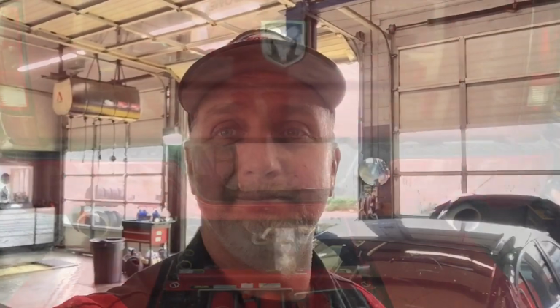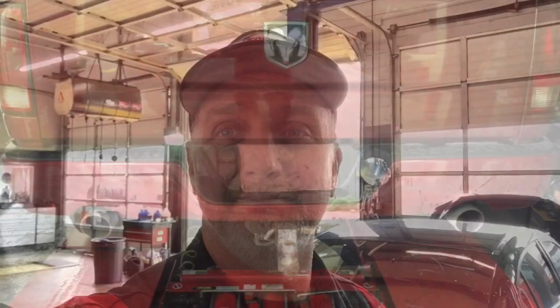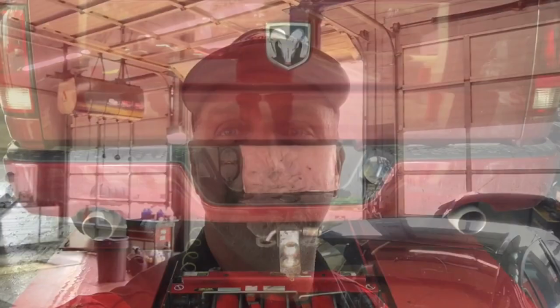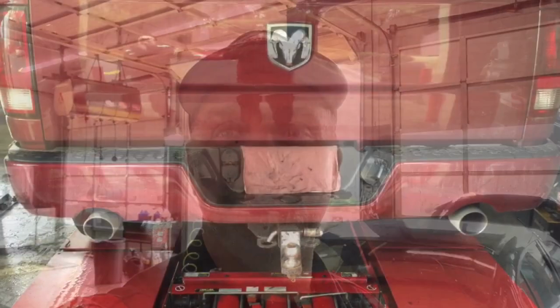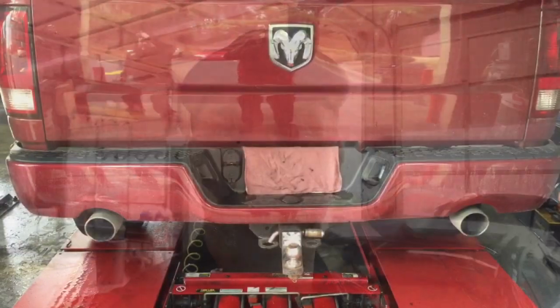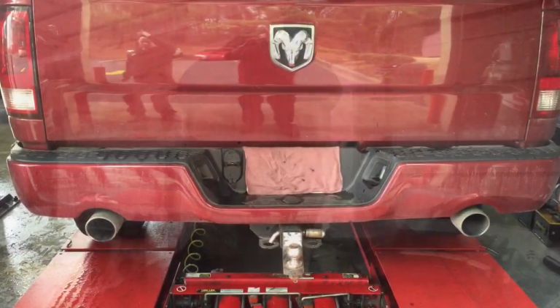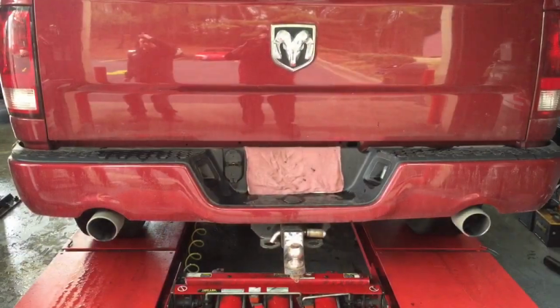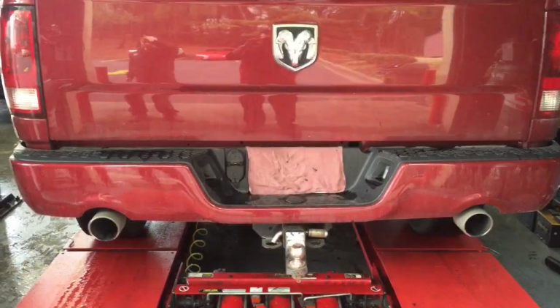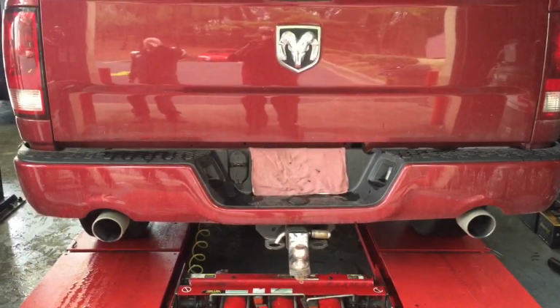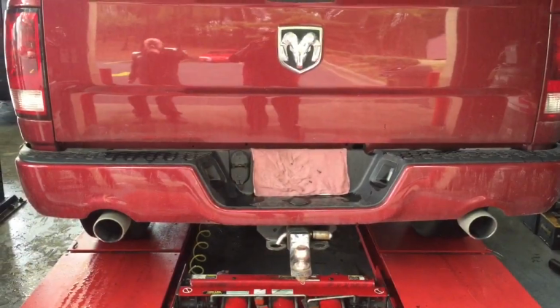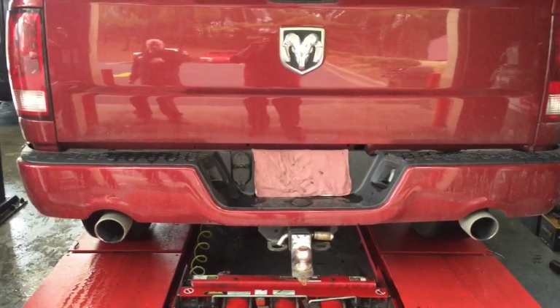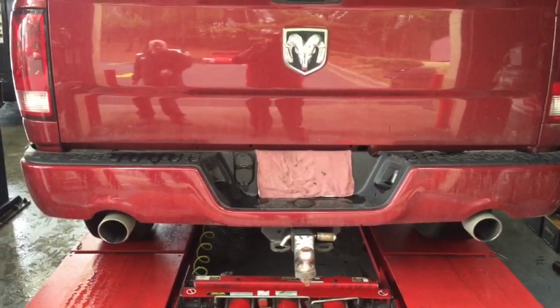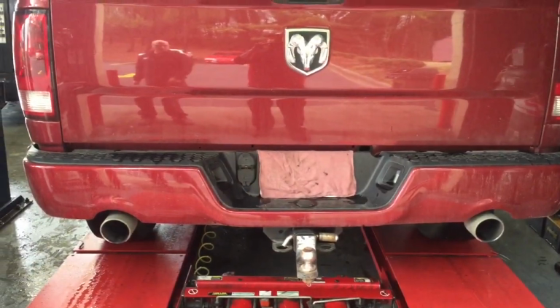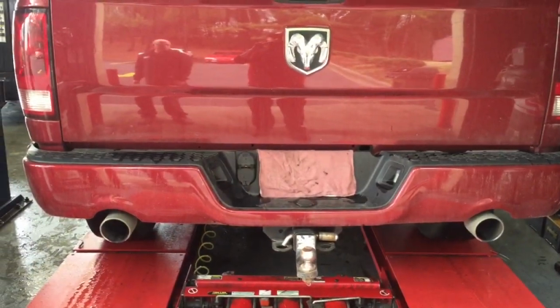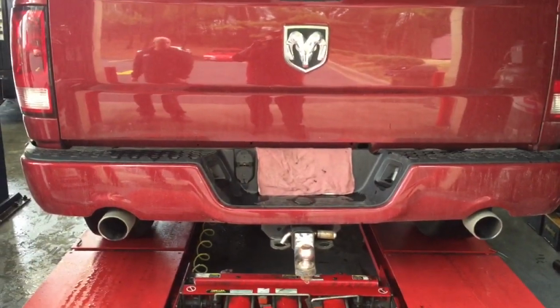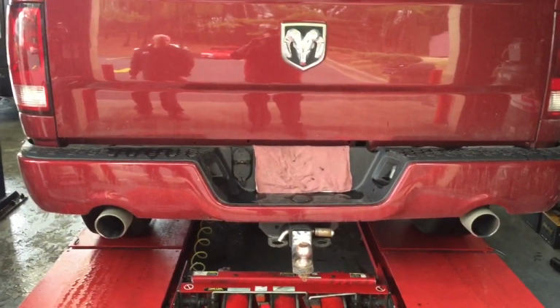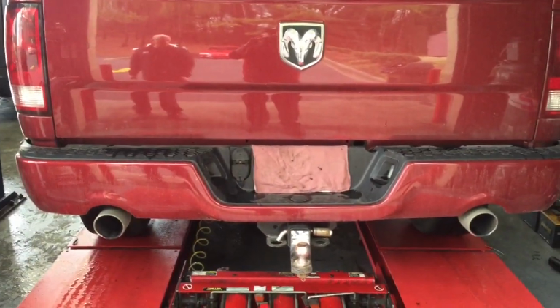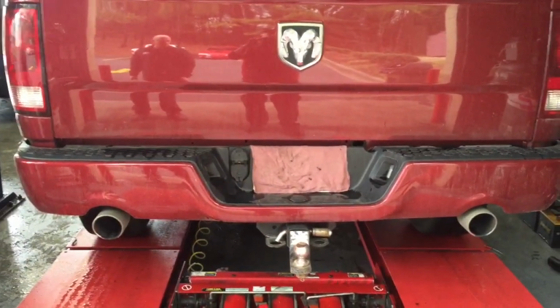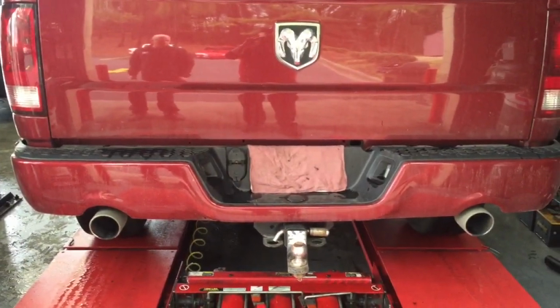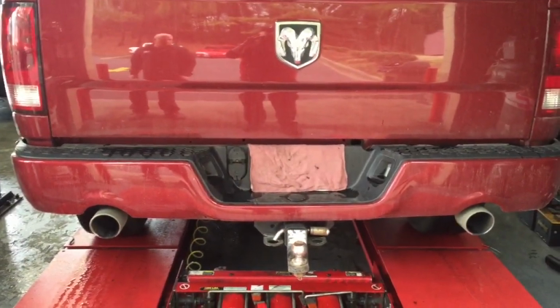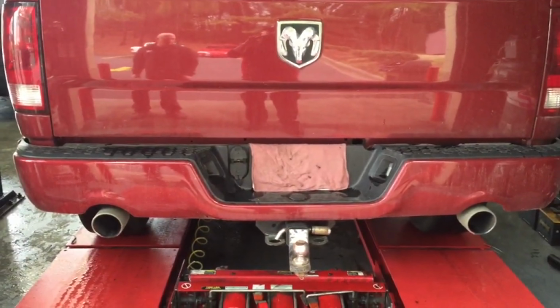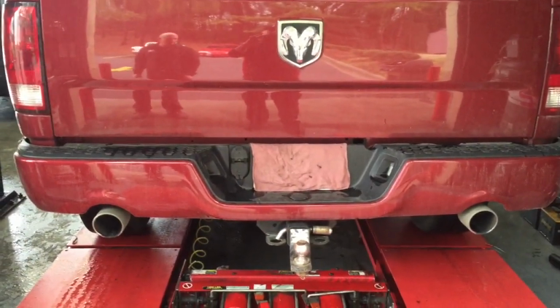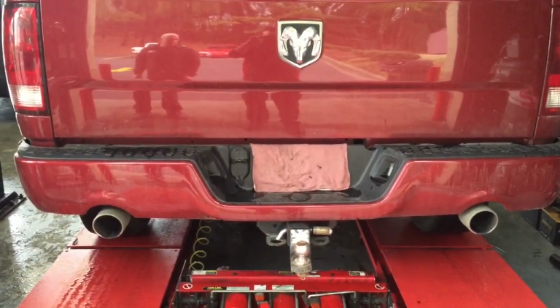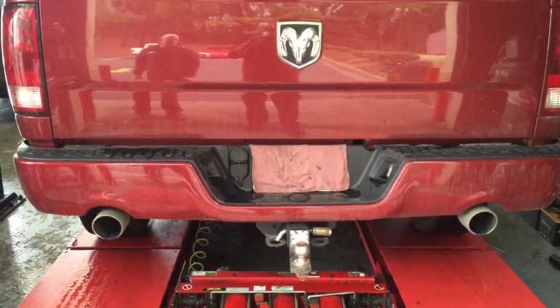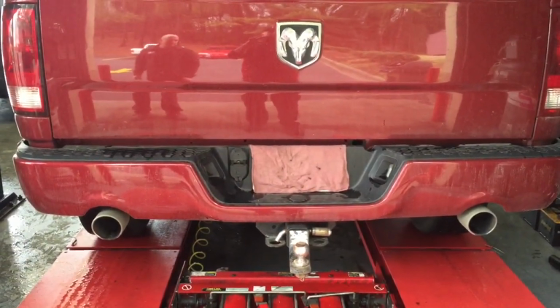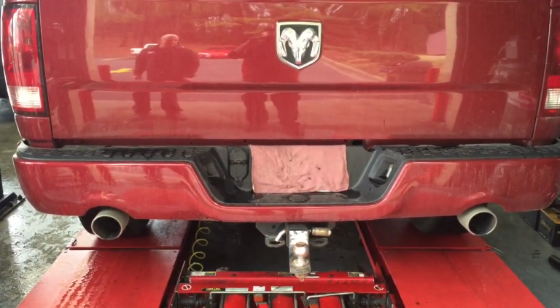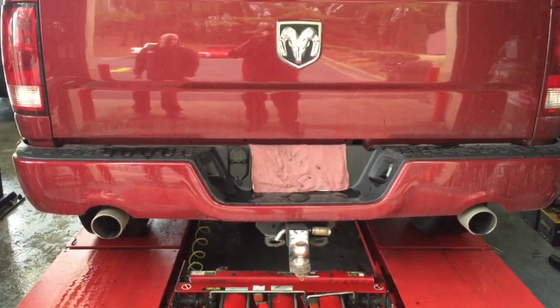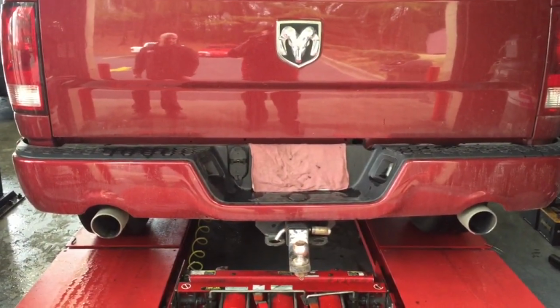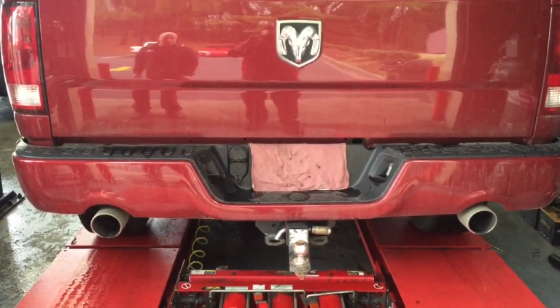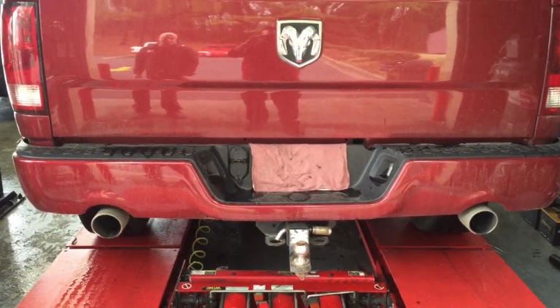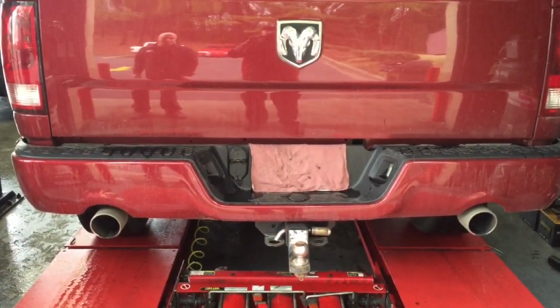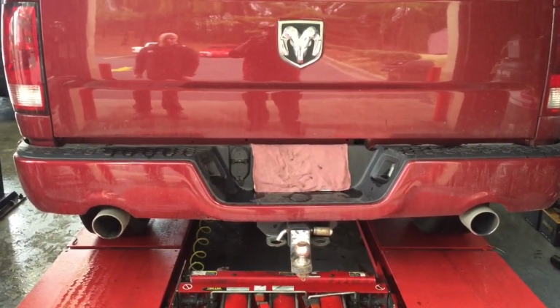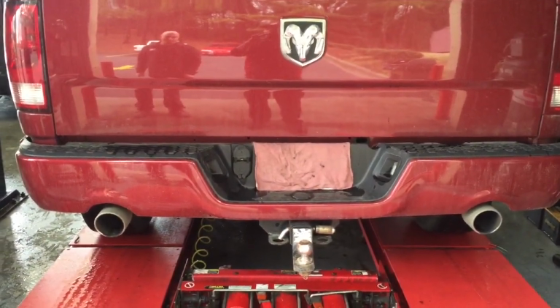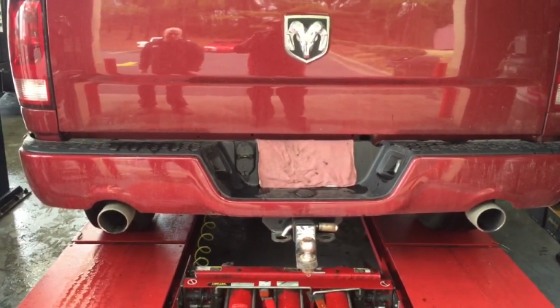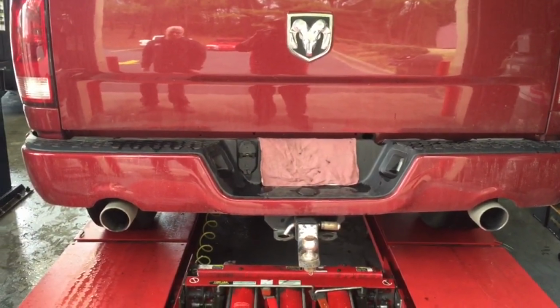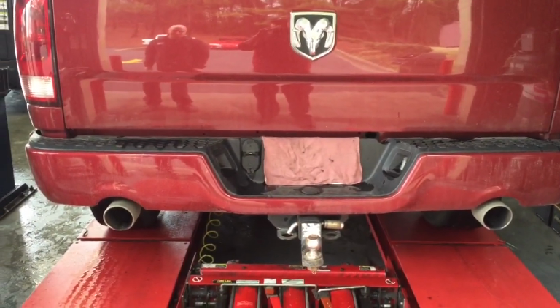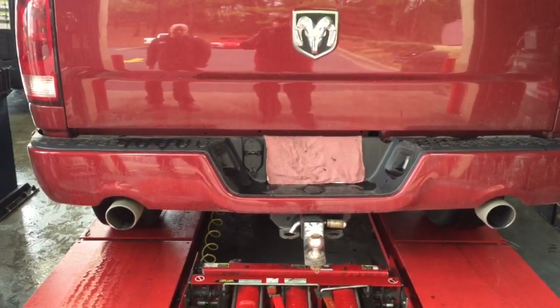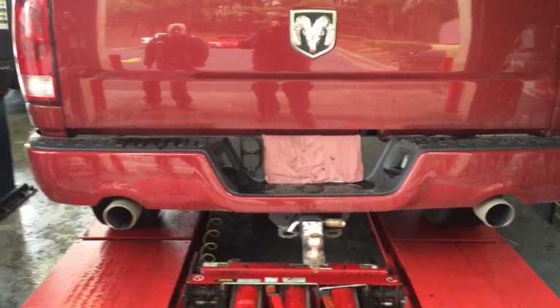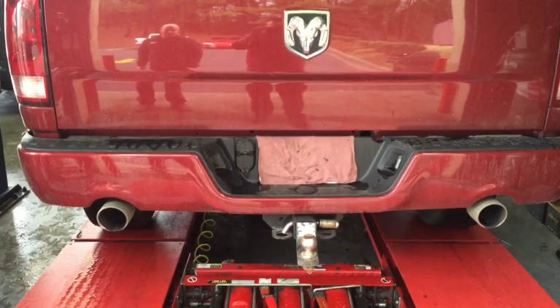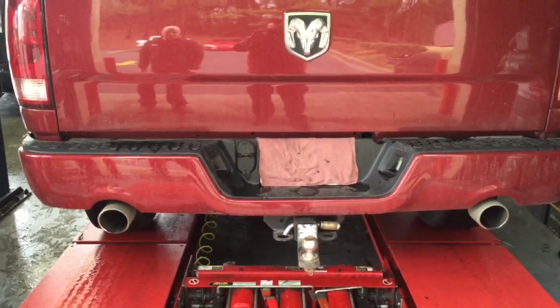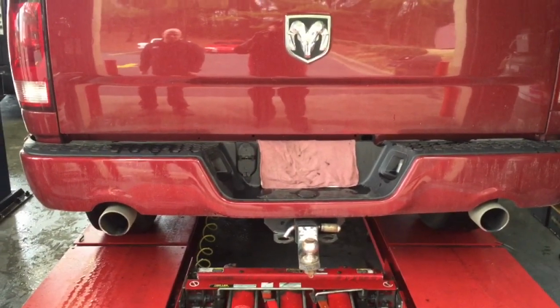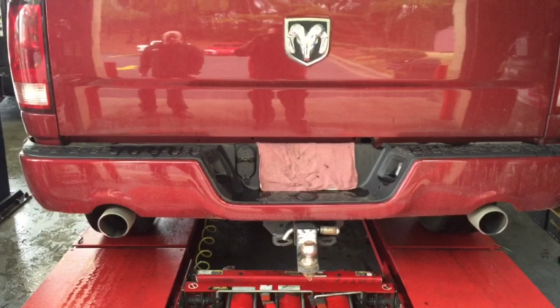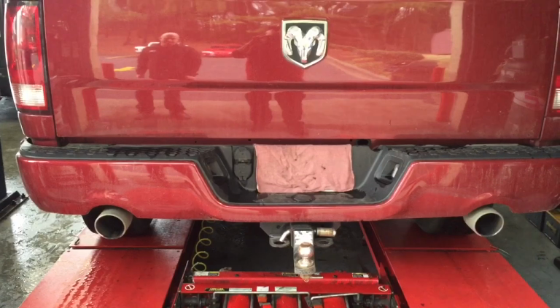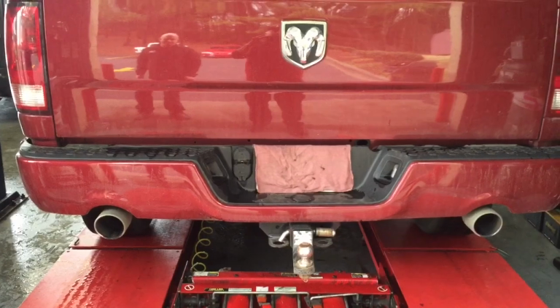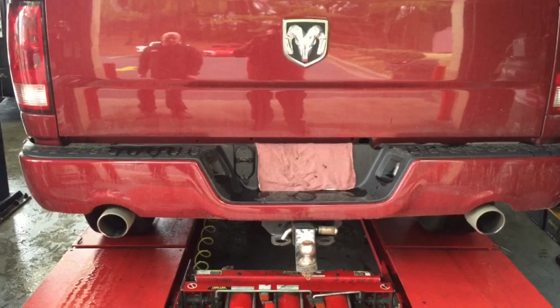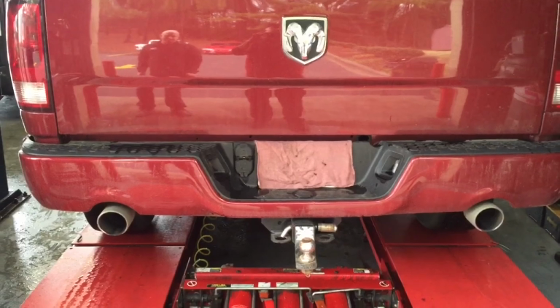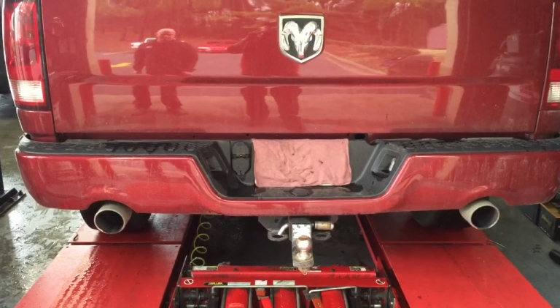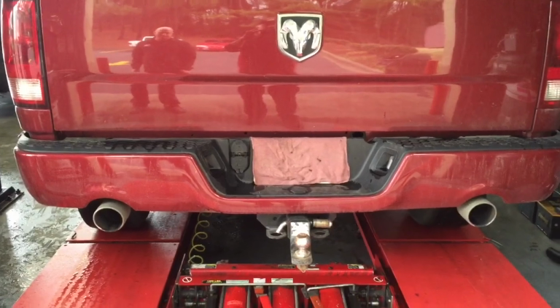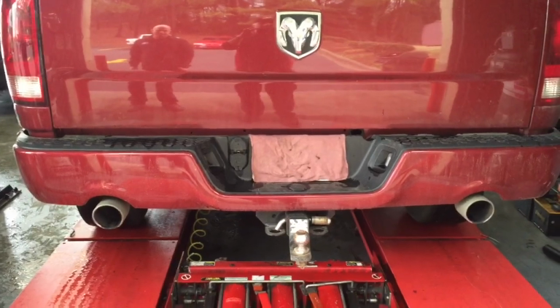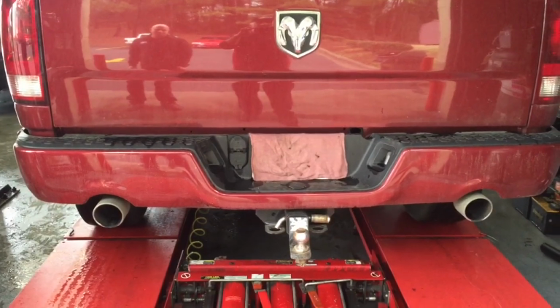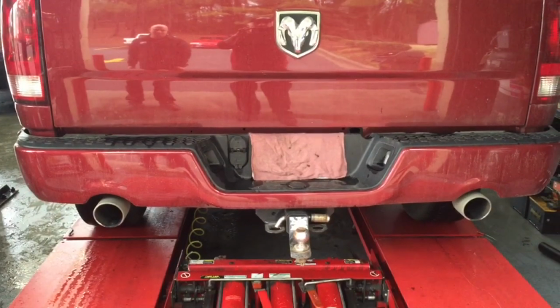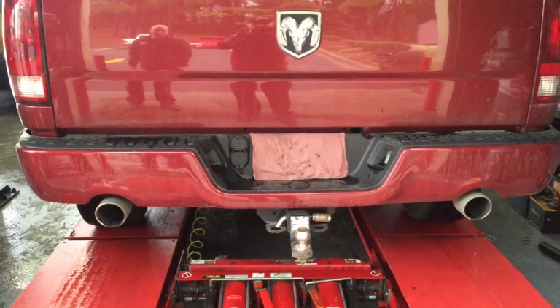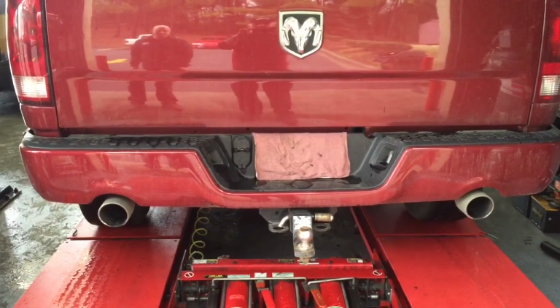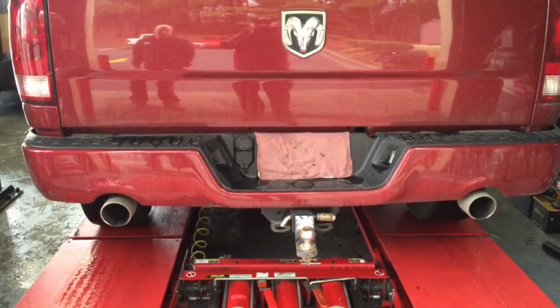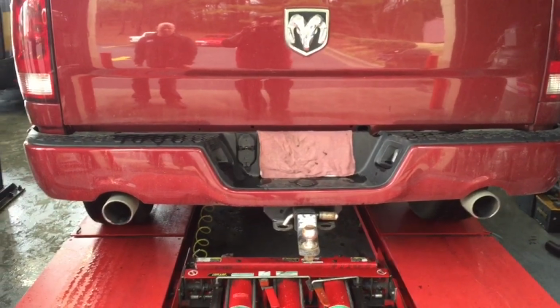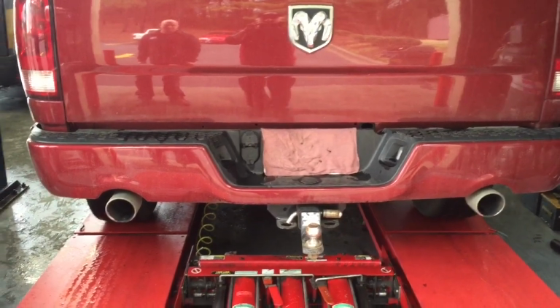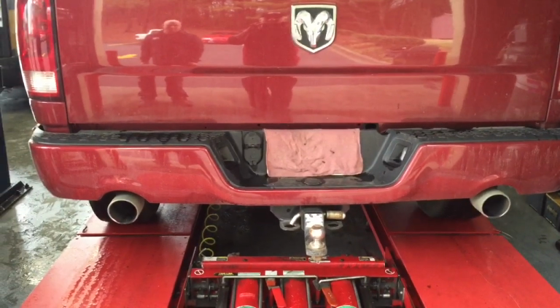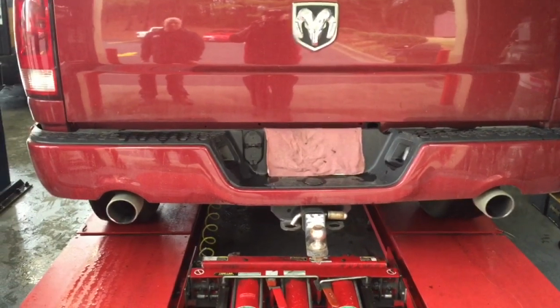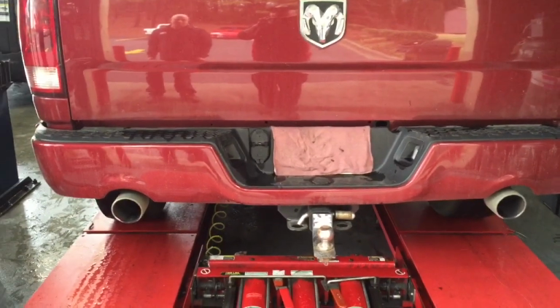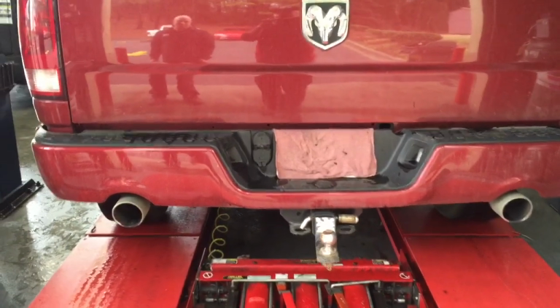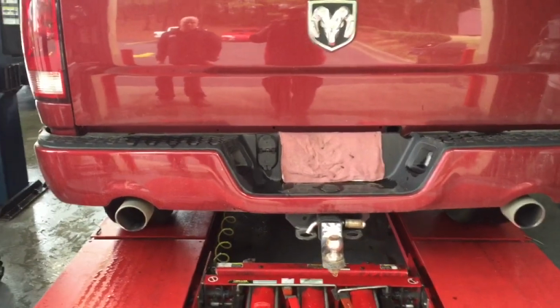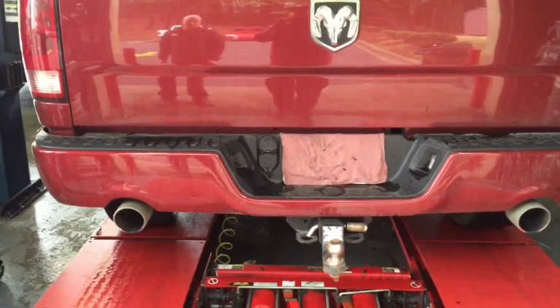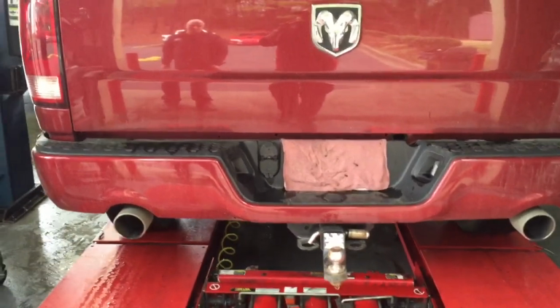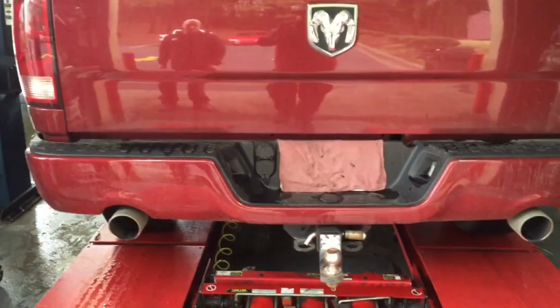We want to show you and let you listen to what the truck sounds like before the Flowmaster muffler is installed. Fire it up, Jimmy!